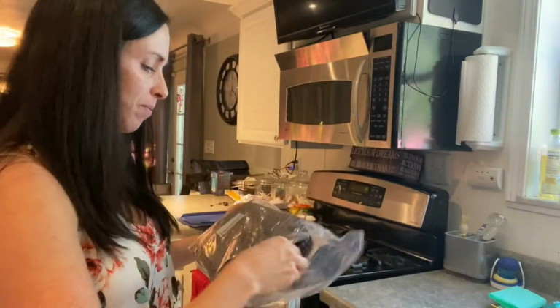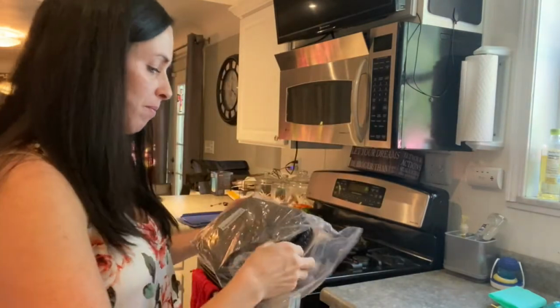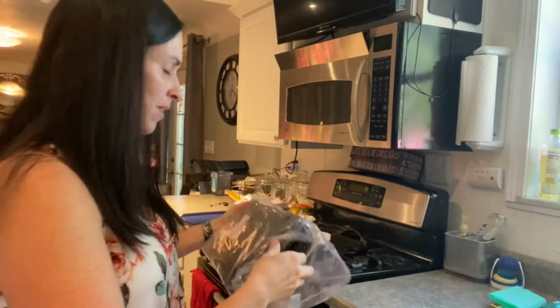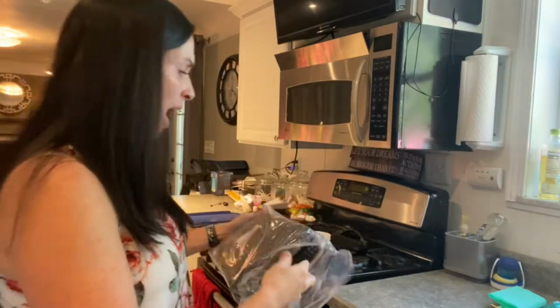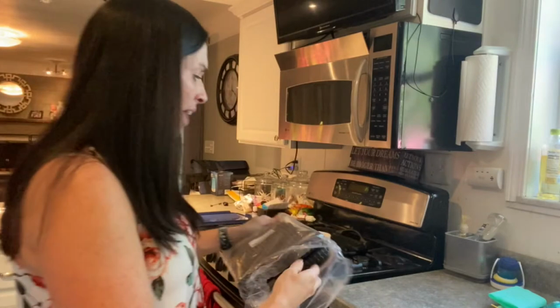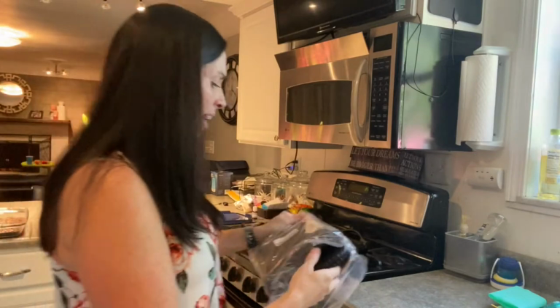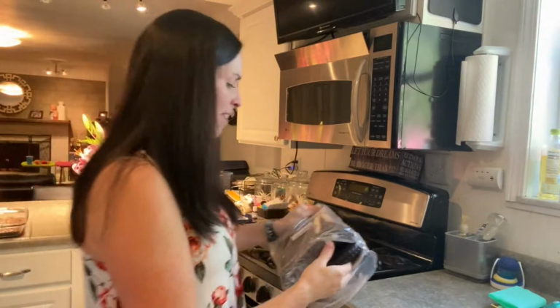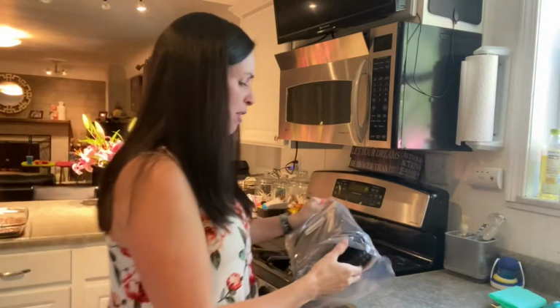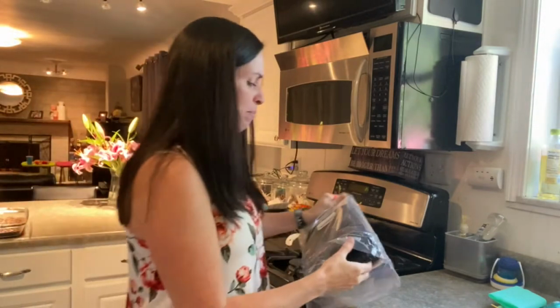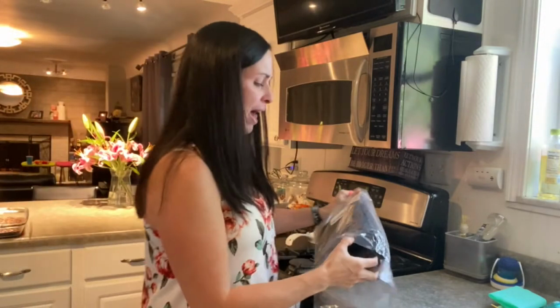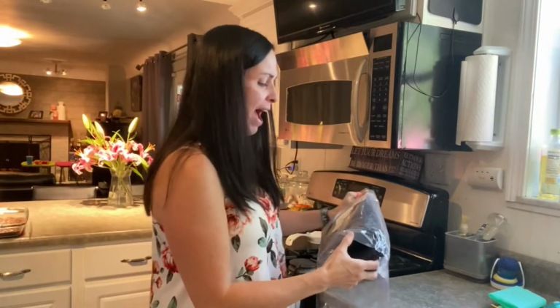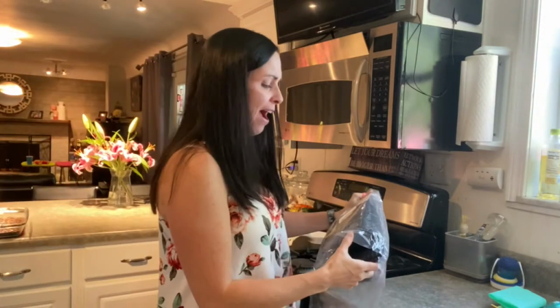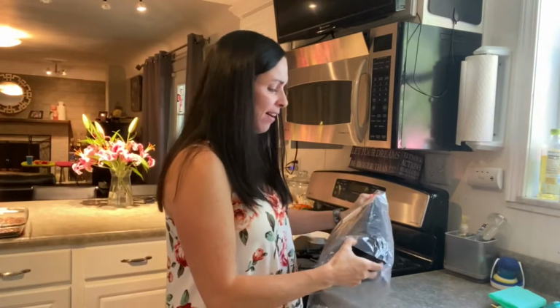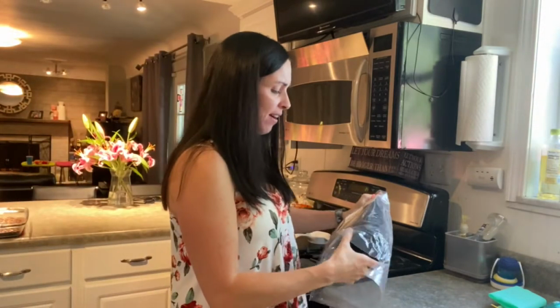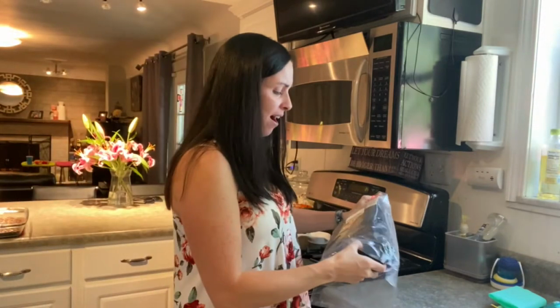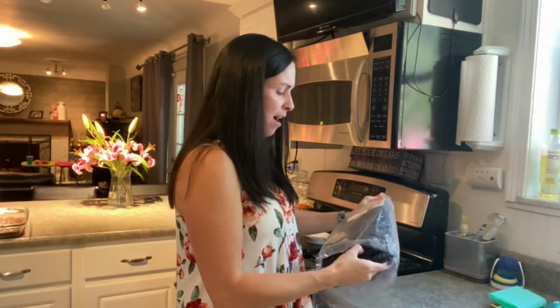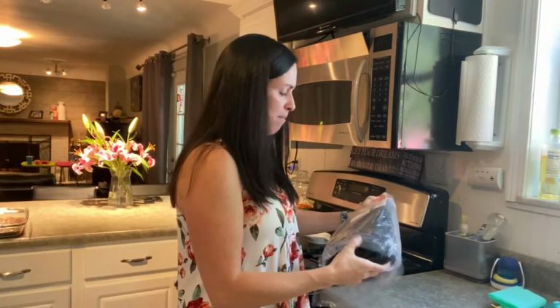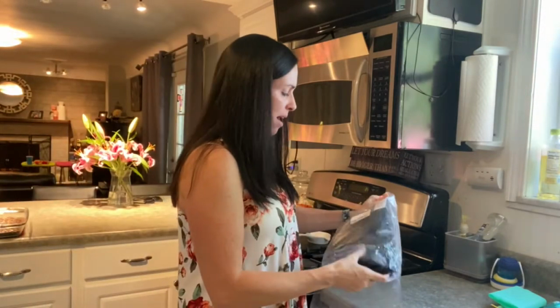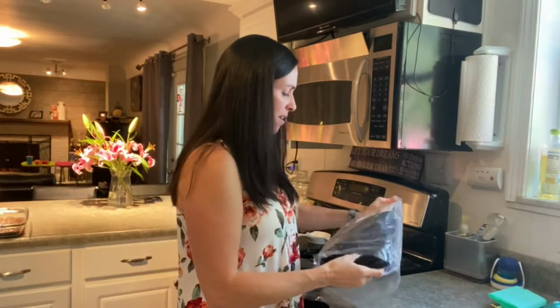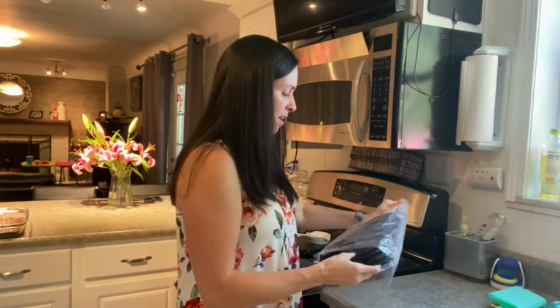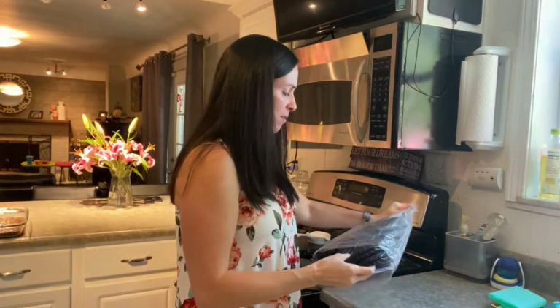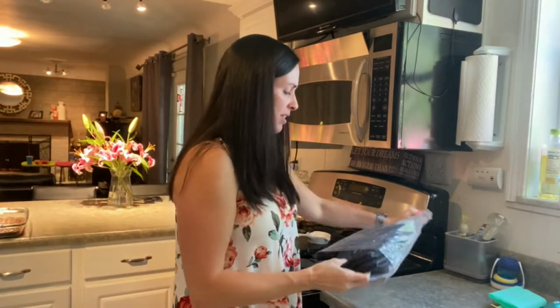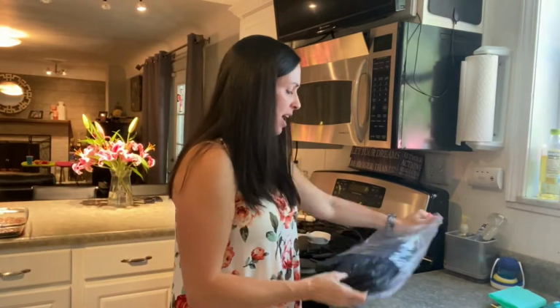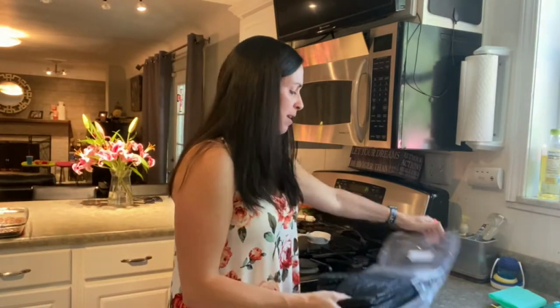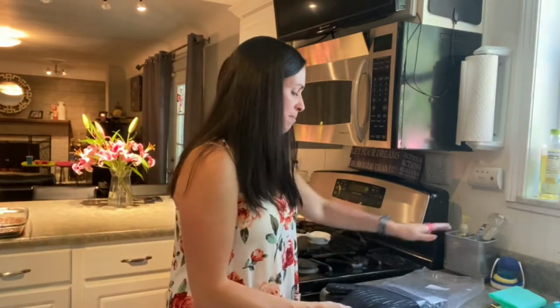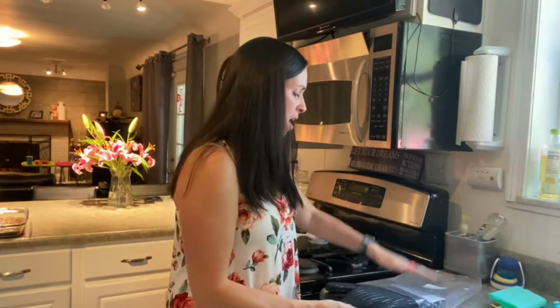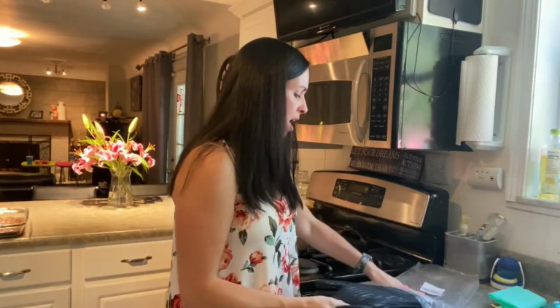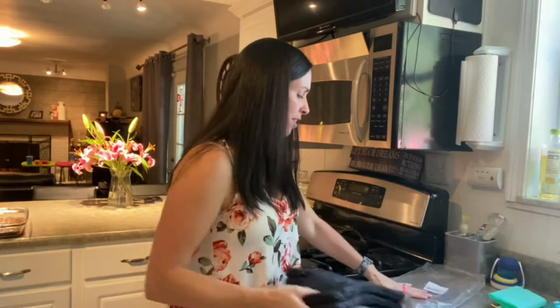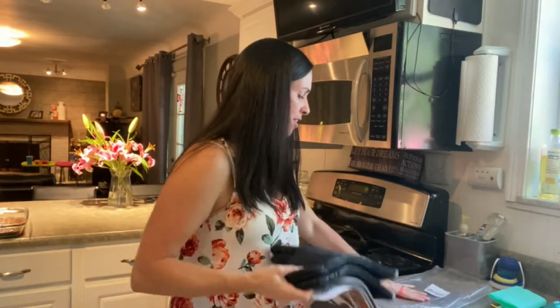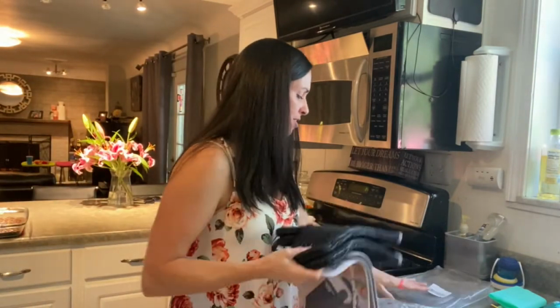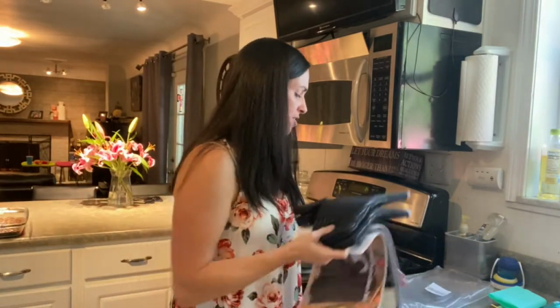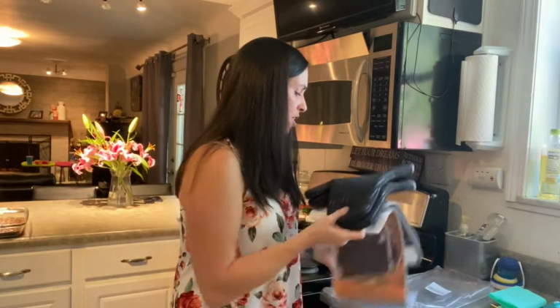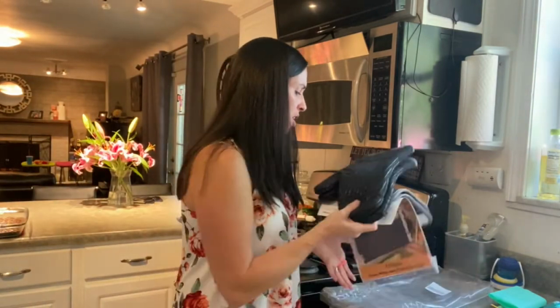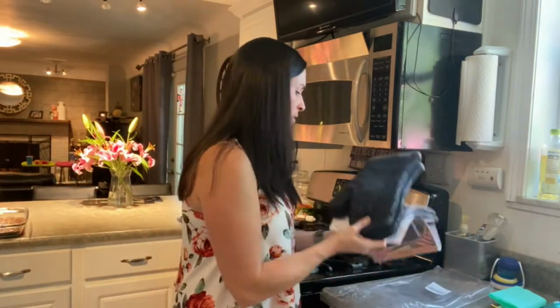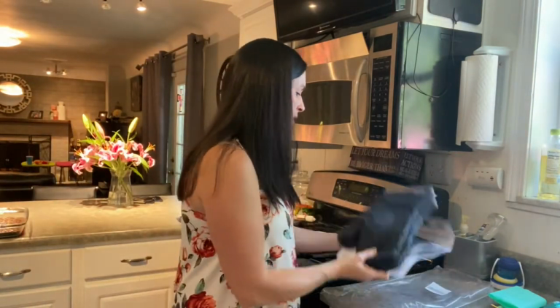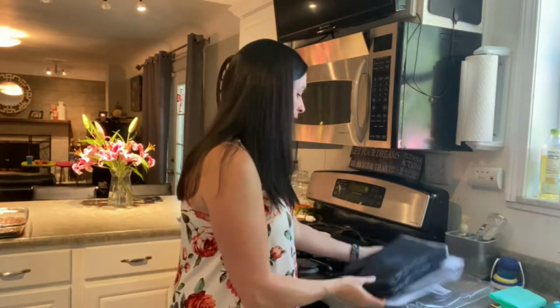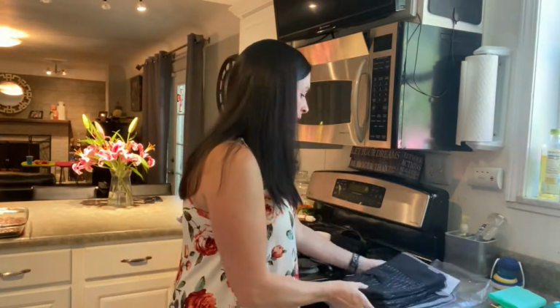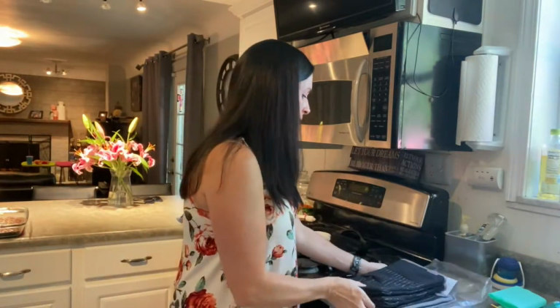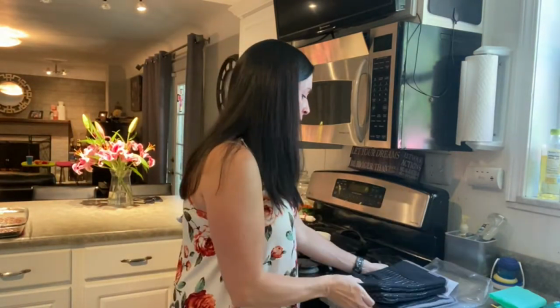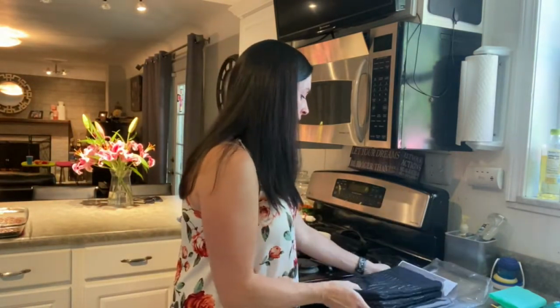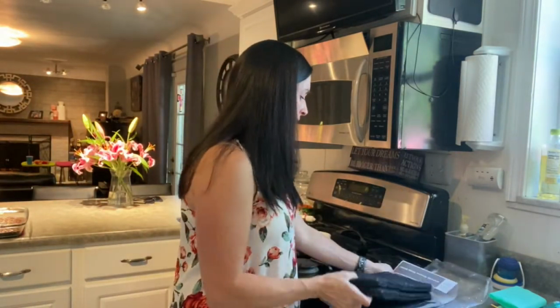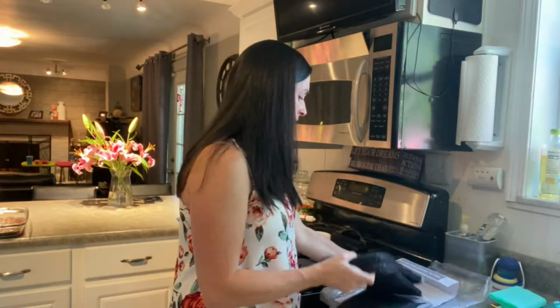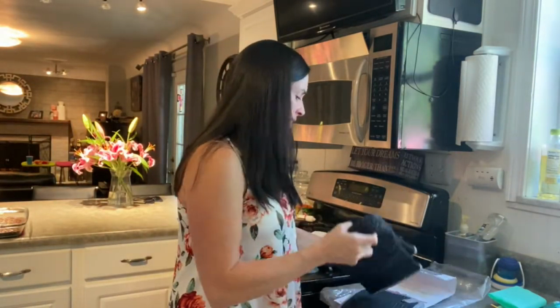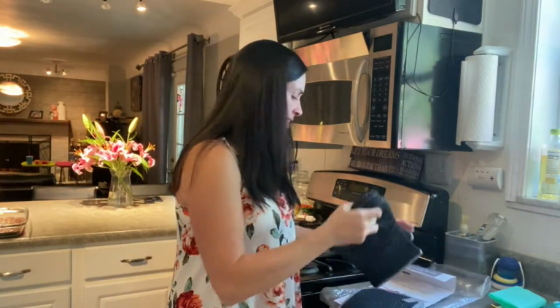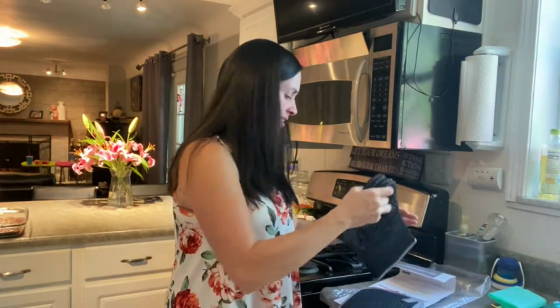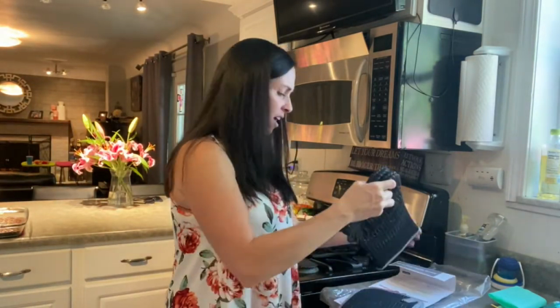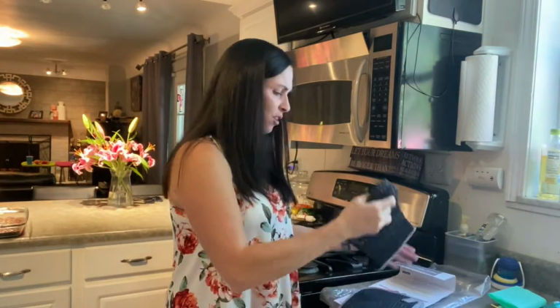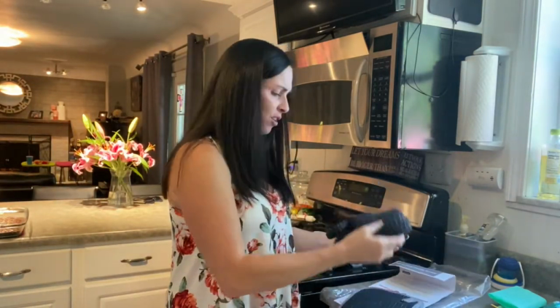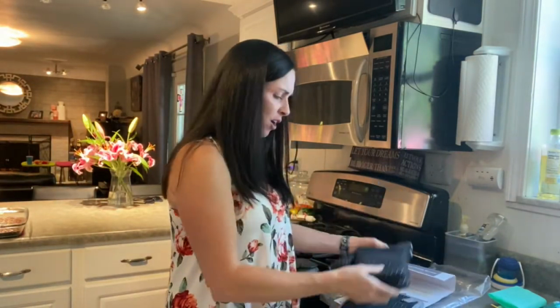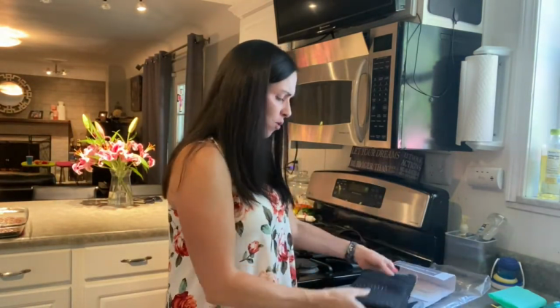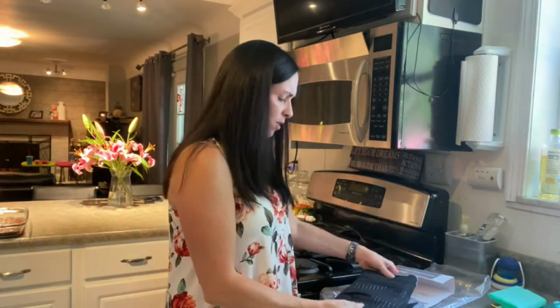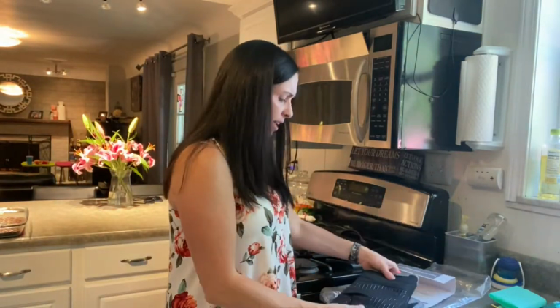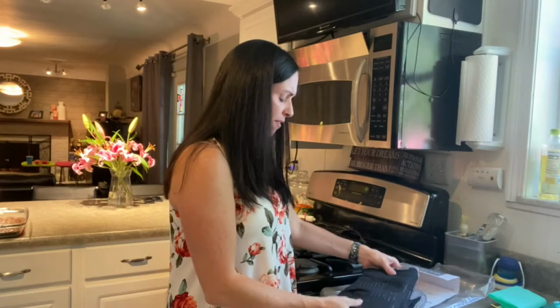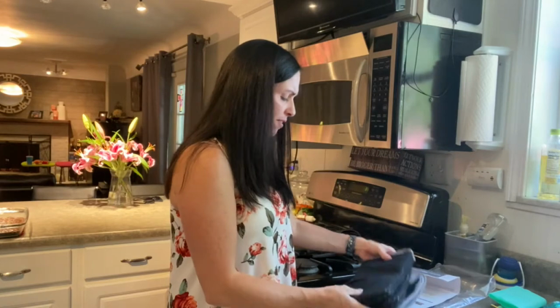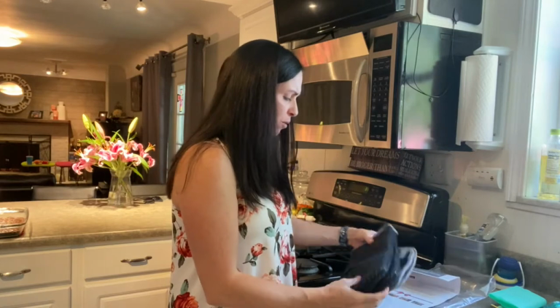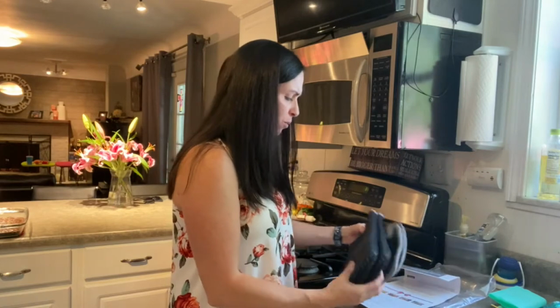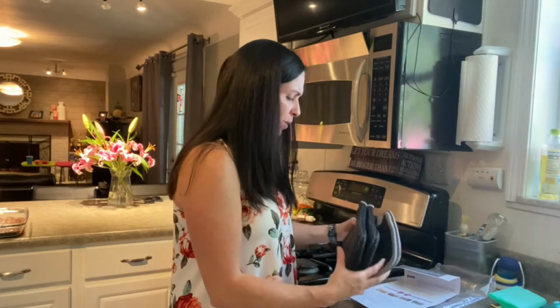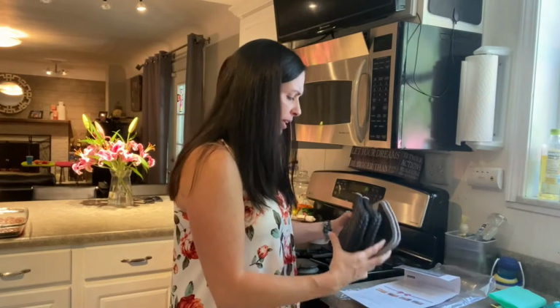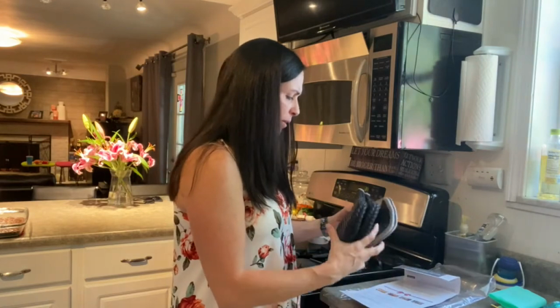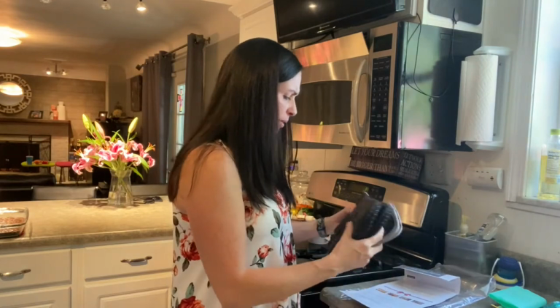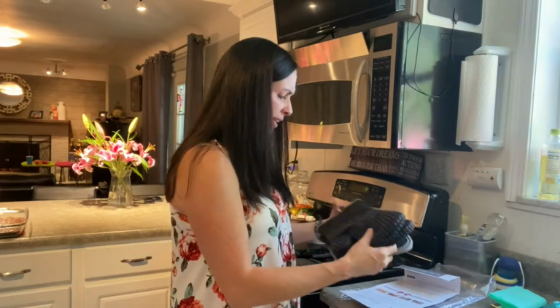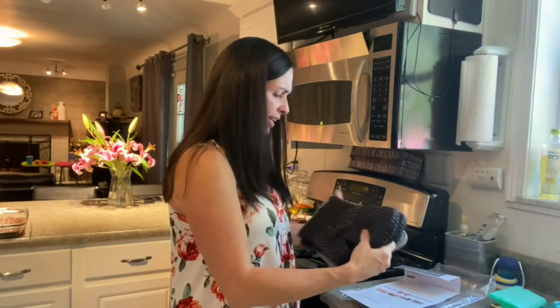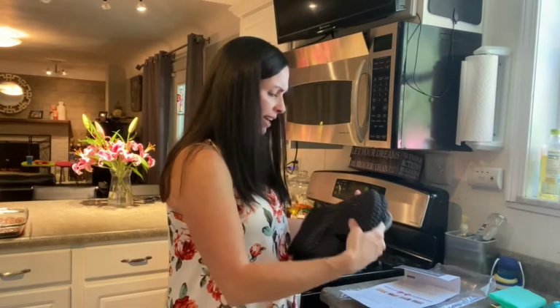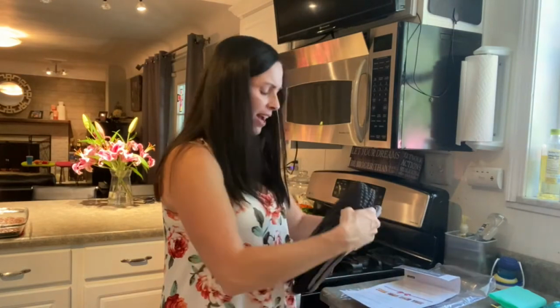I like the black — I thought it was kind of modern, so I really like this color. And they feel really, really nice.